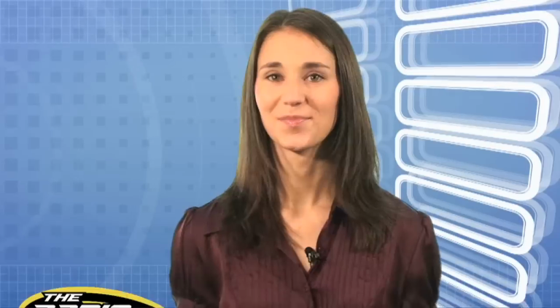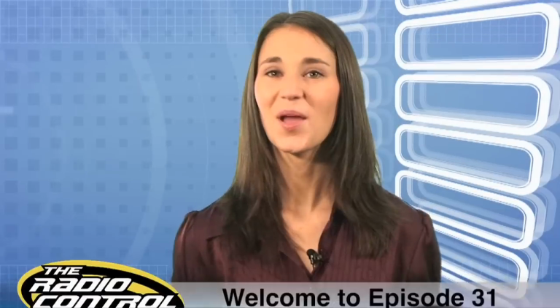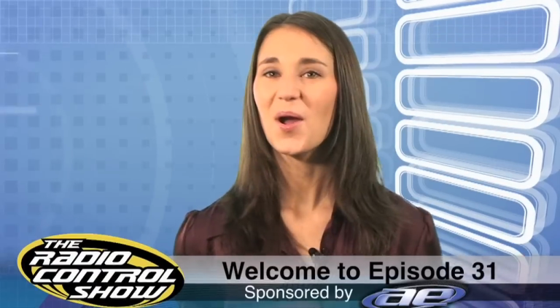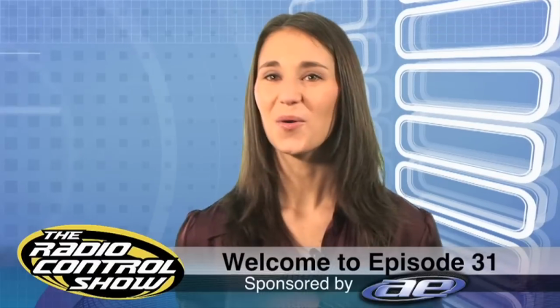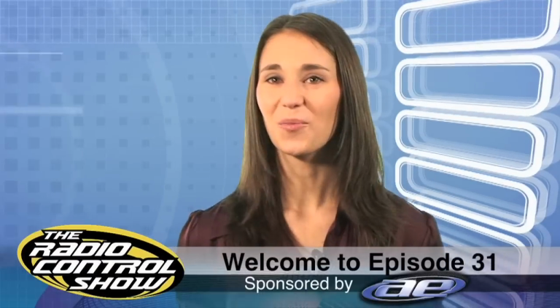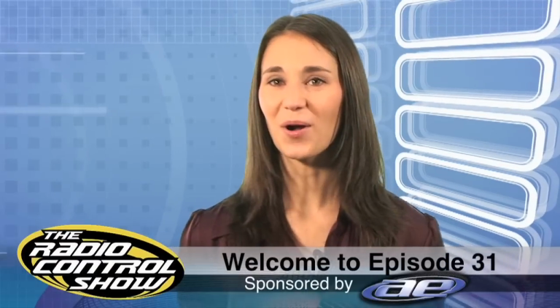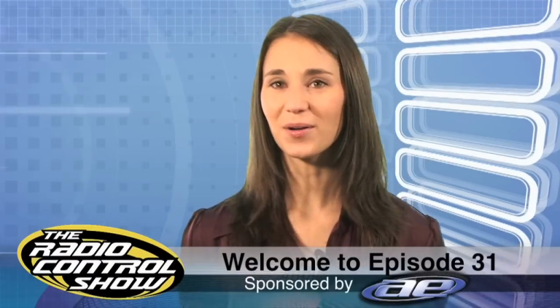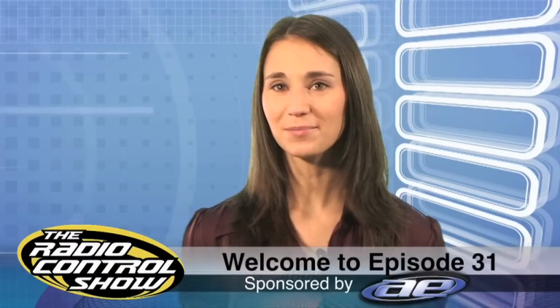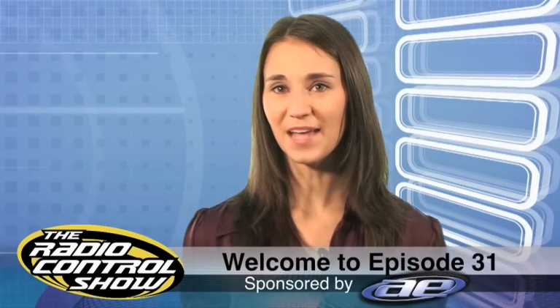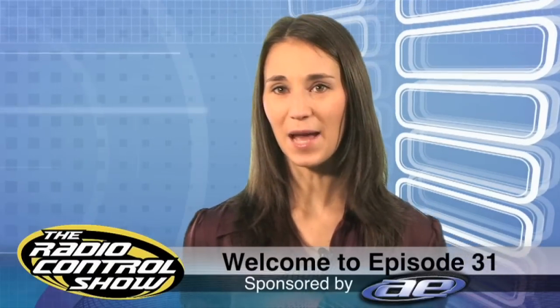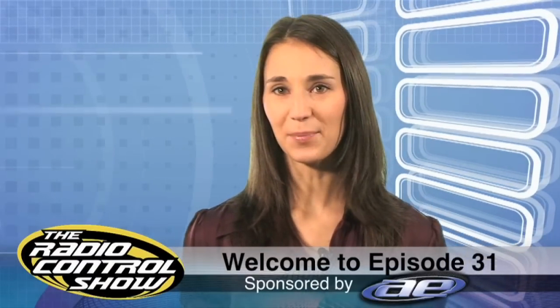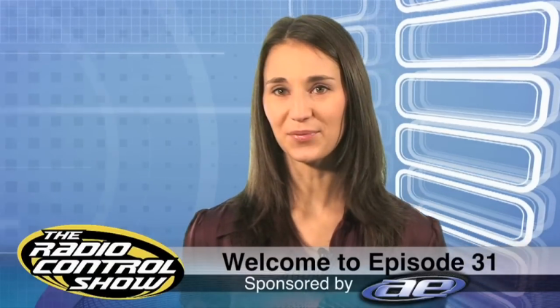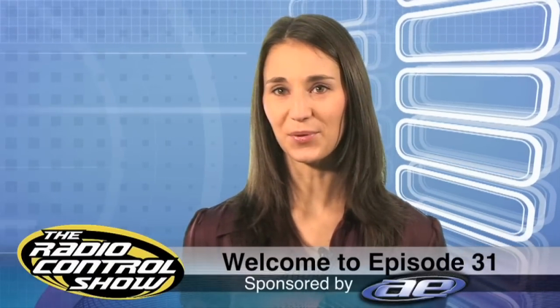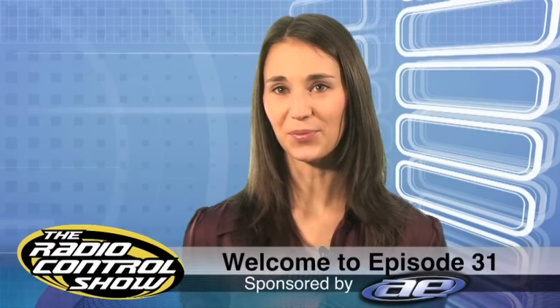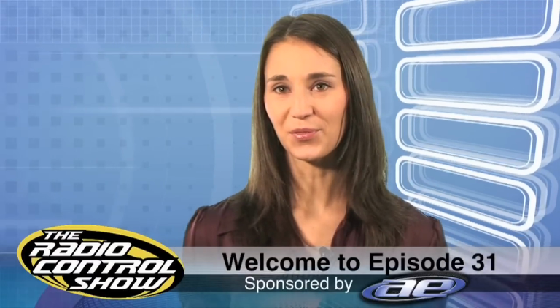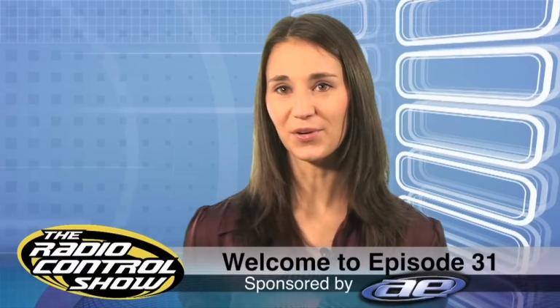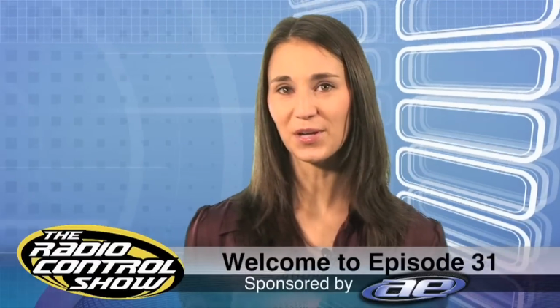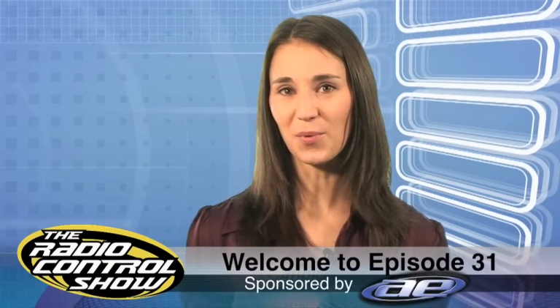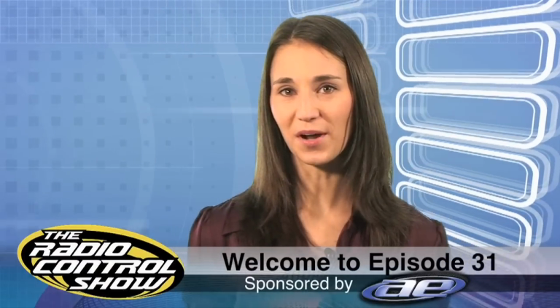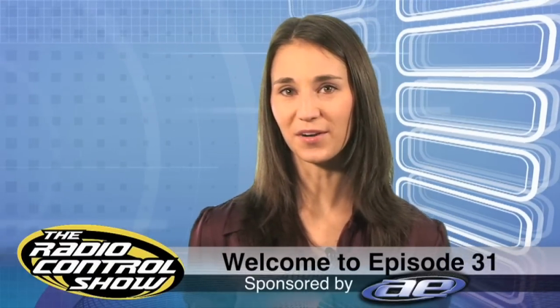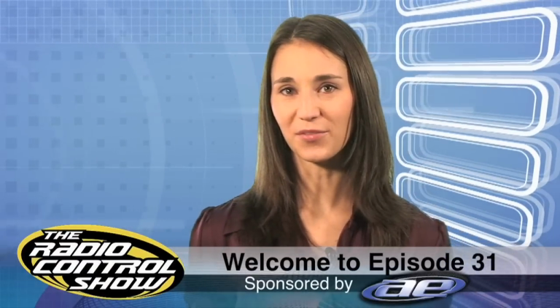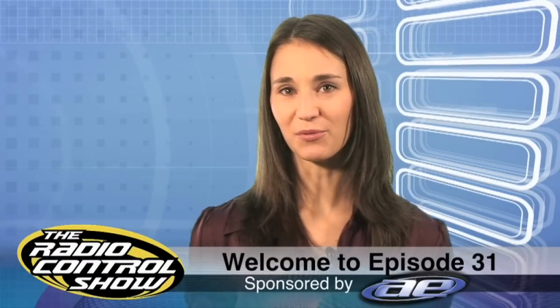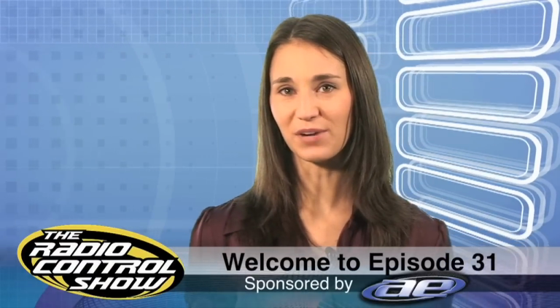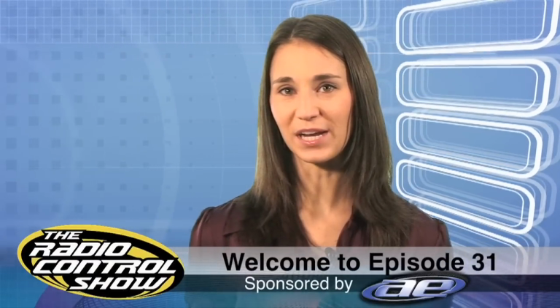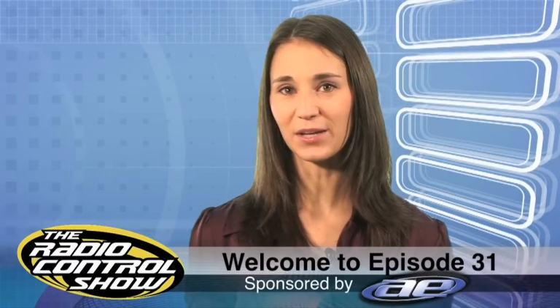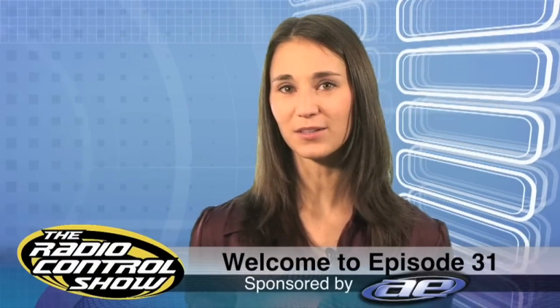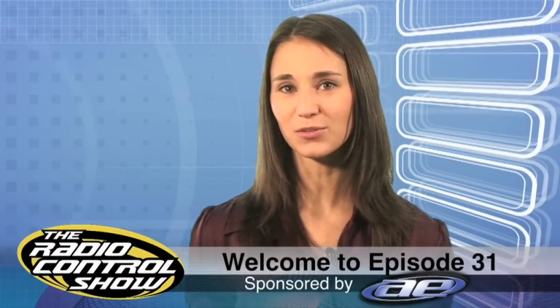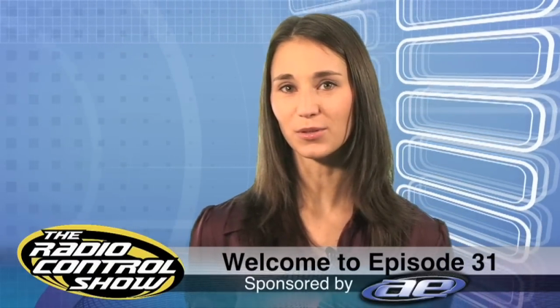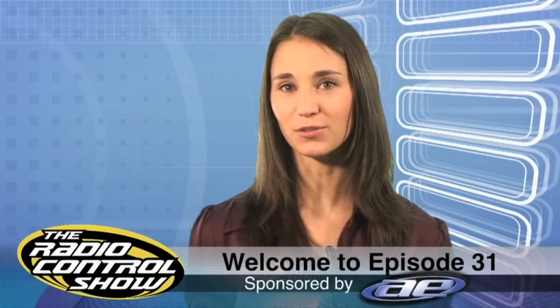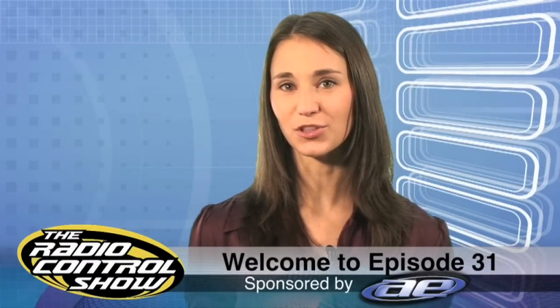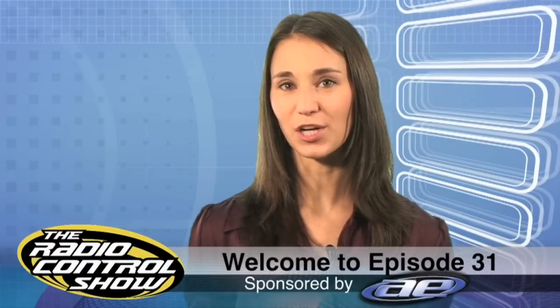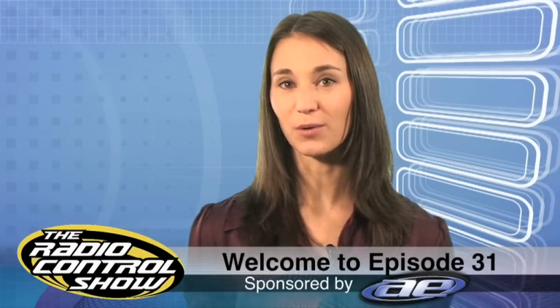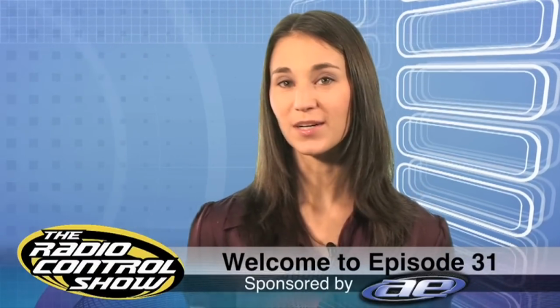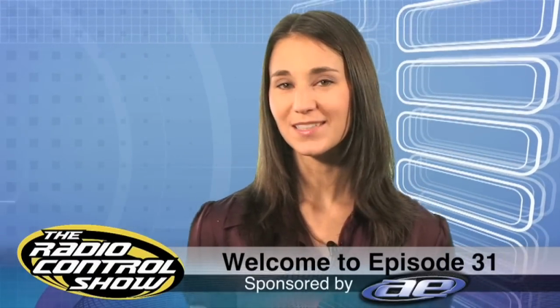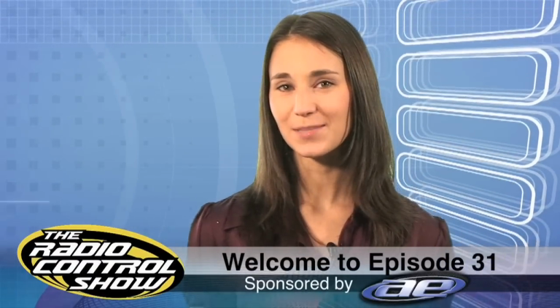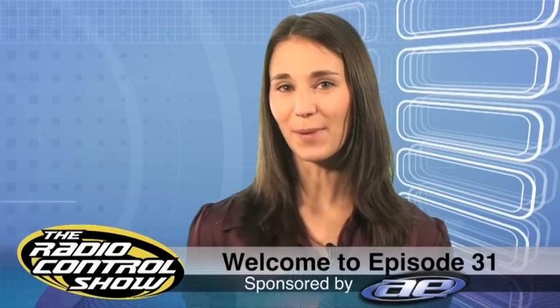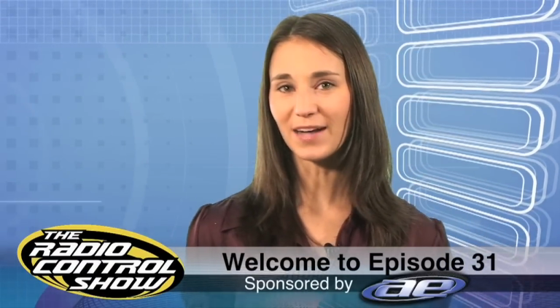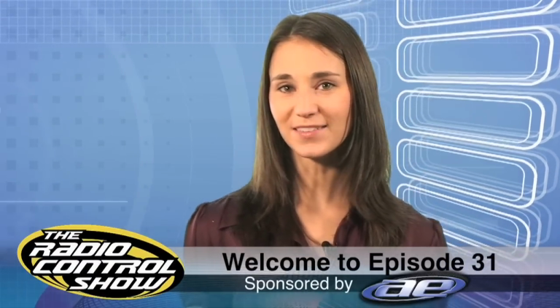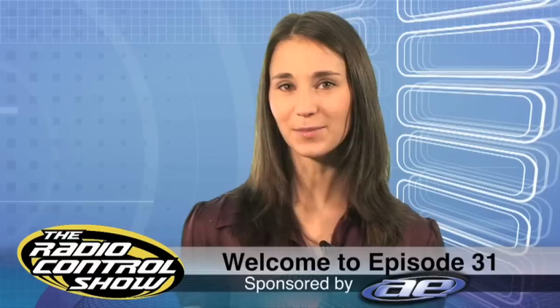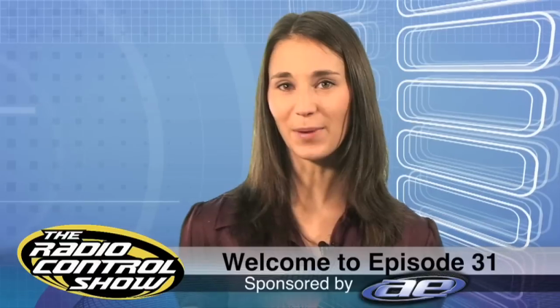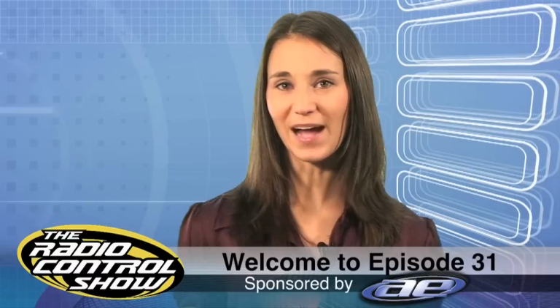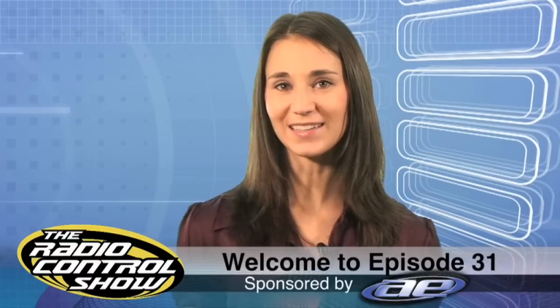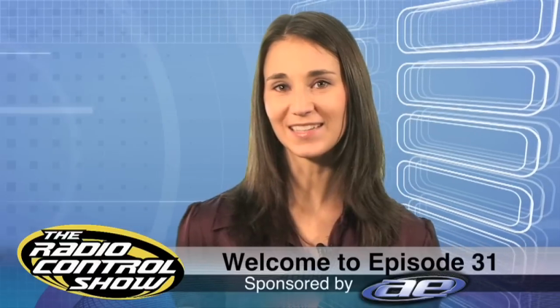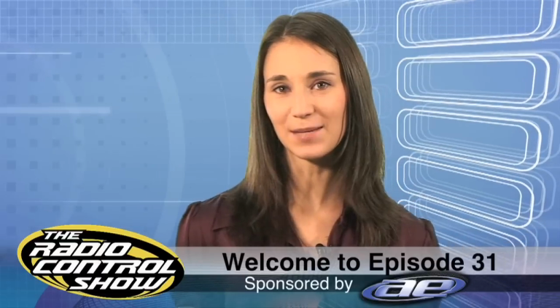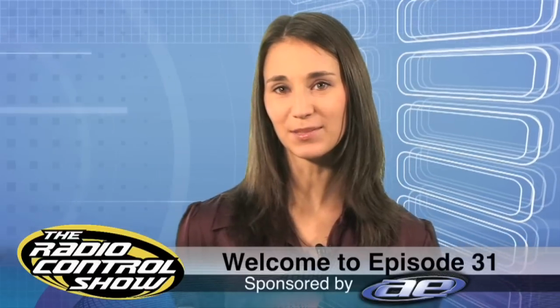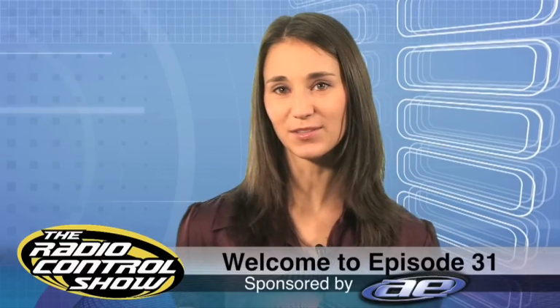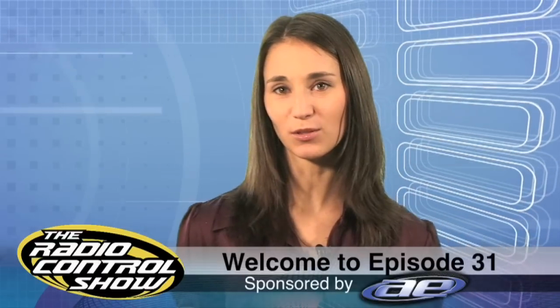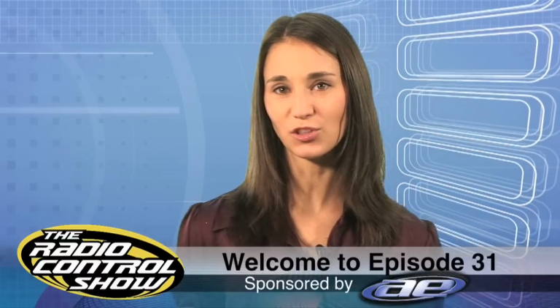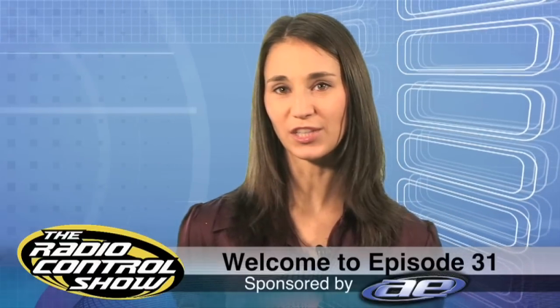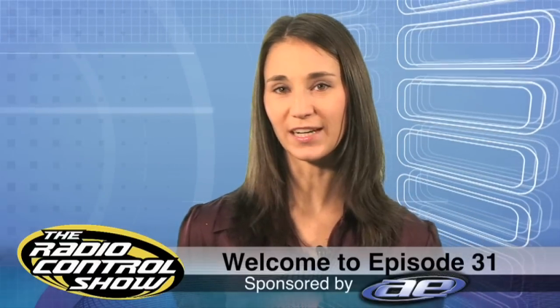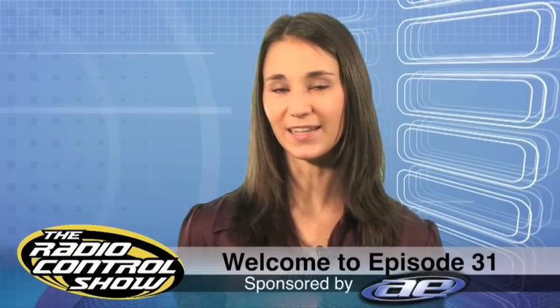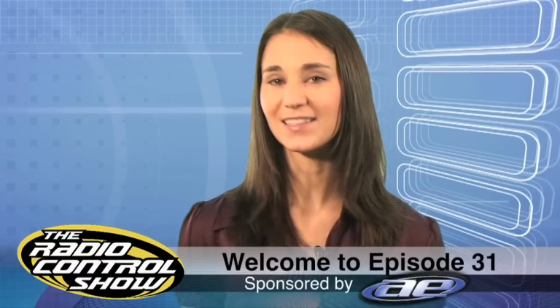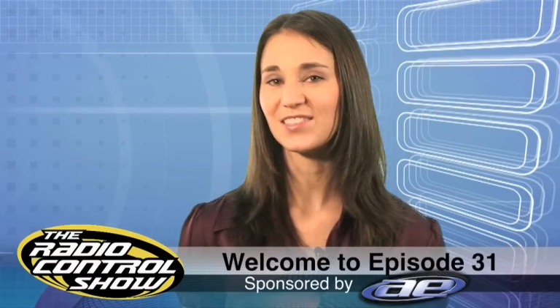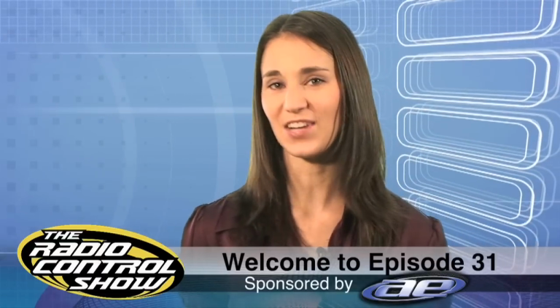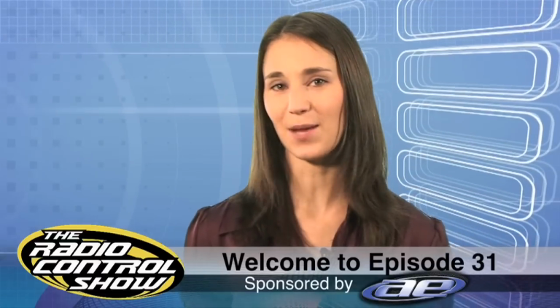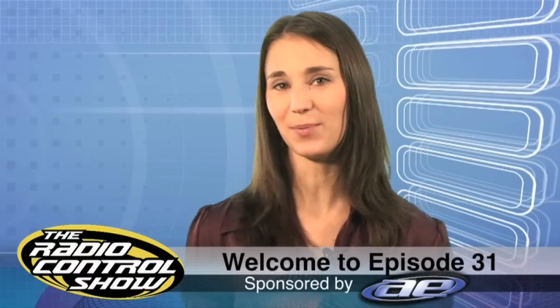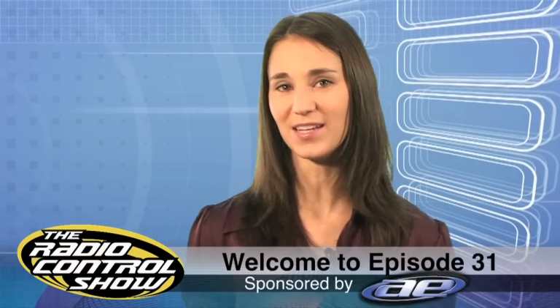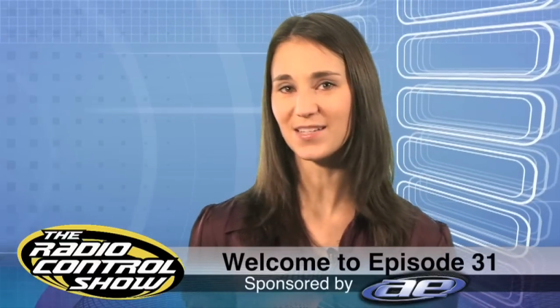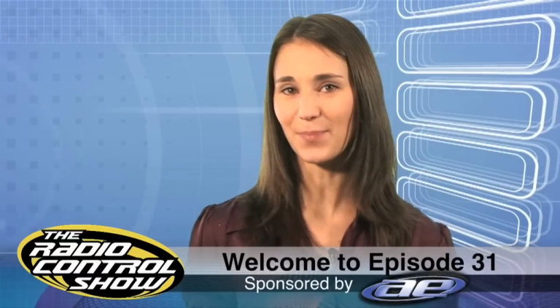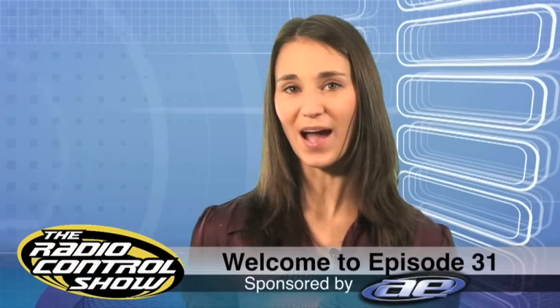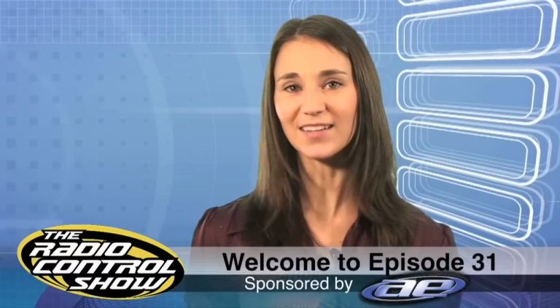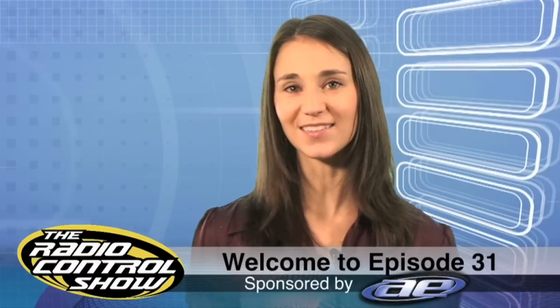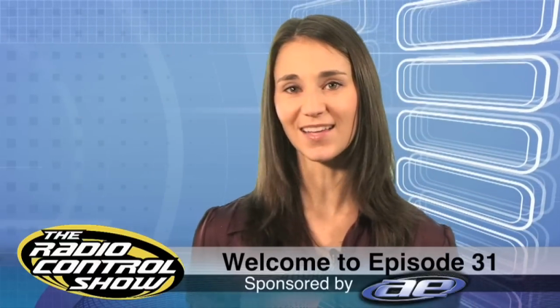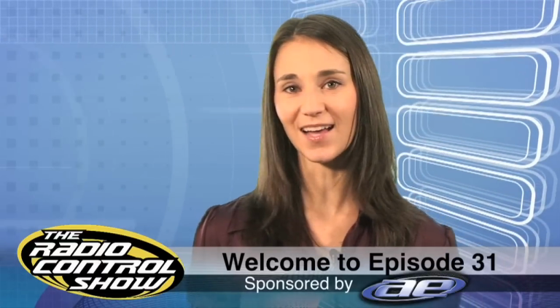Welcome to episode 31 of the Radio Control Show, sponsored by Team Associated, Champions by Design.